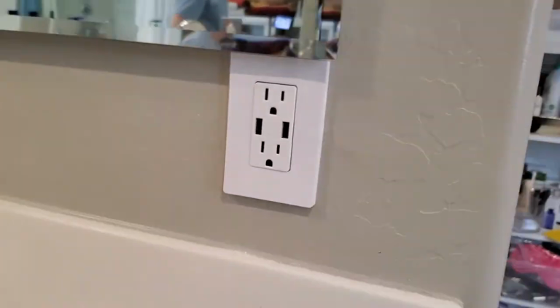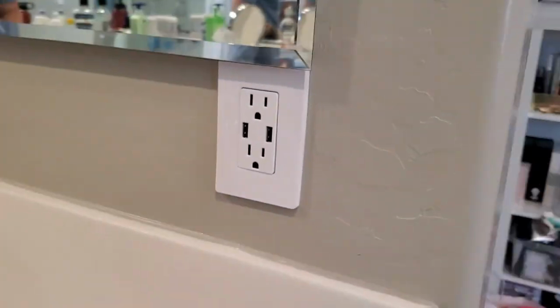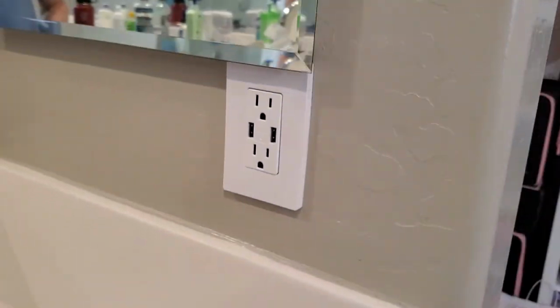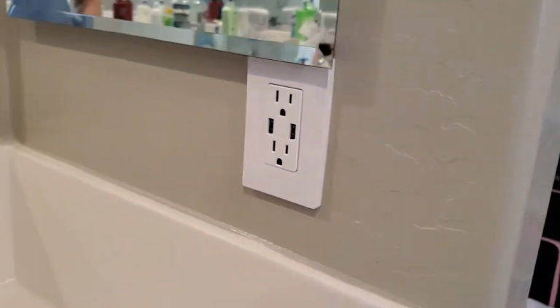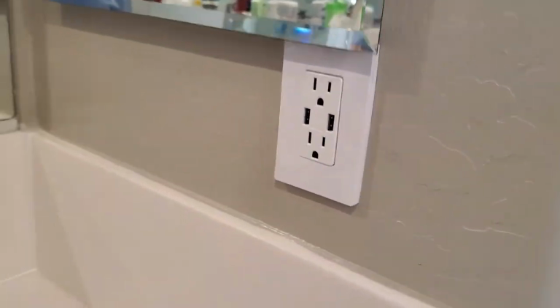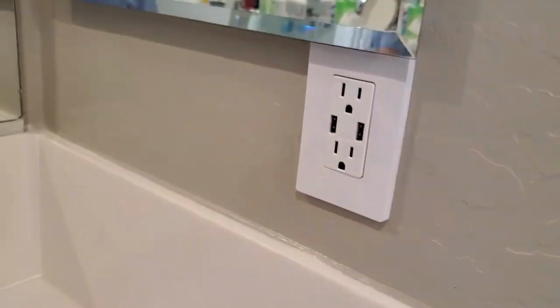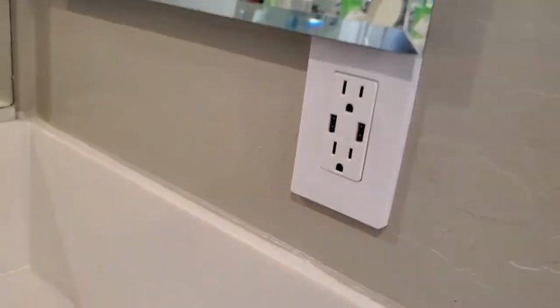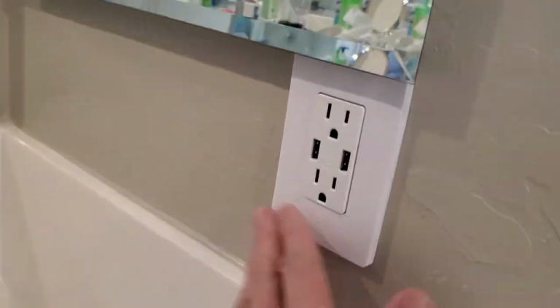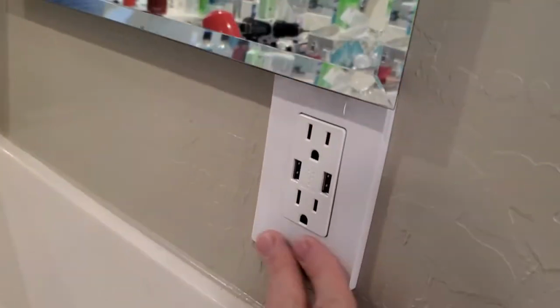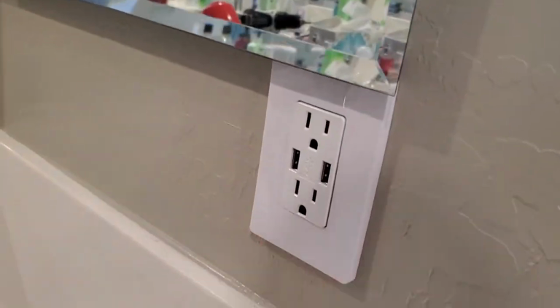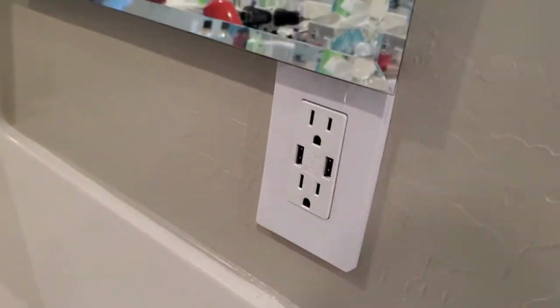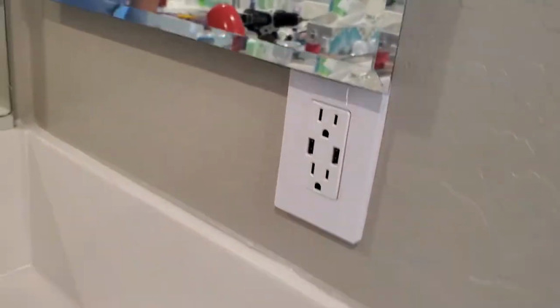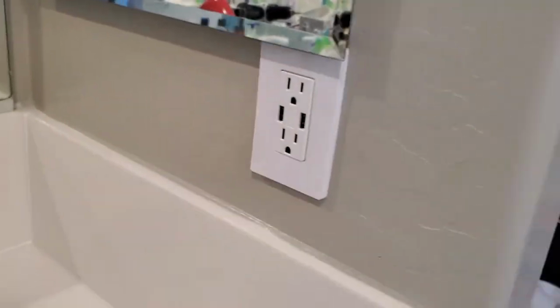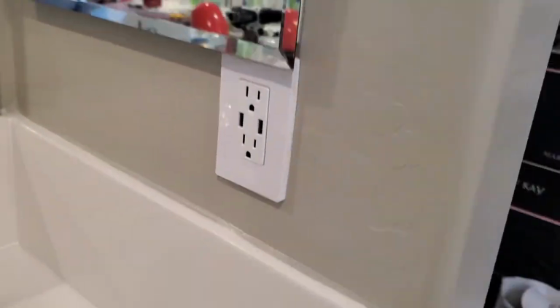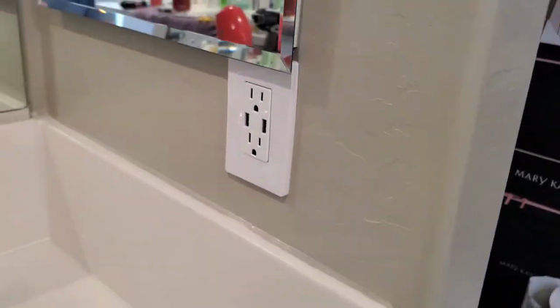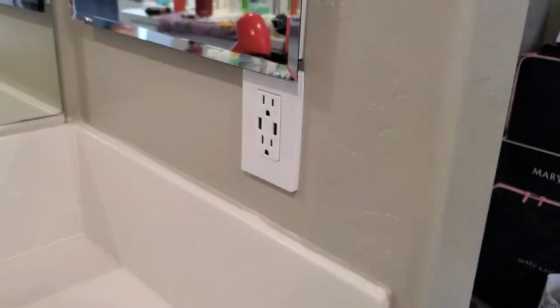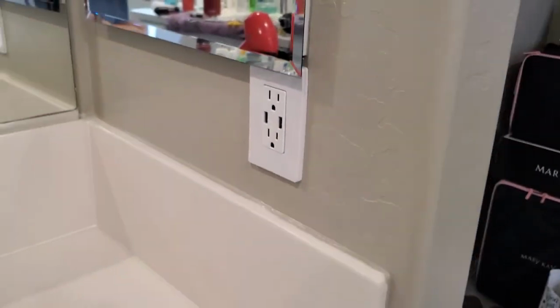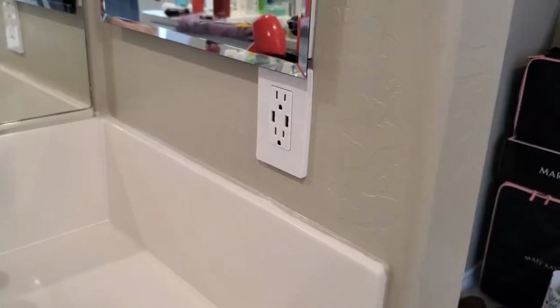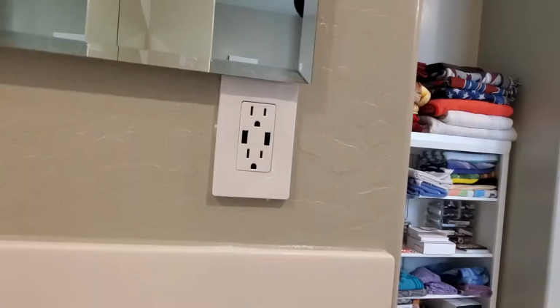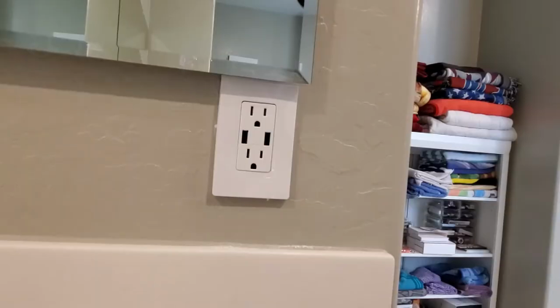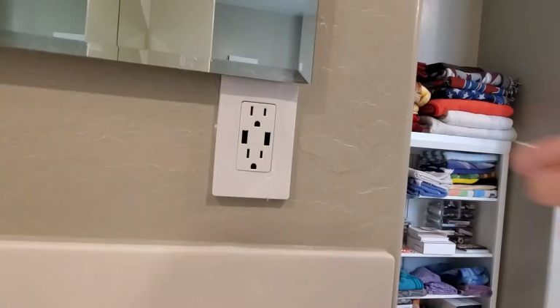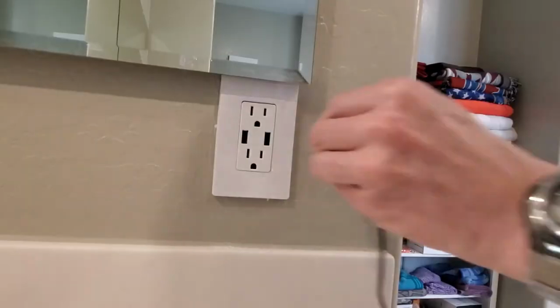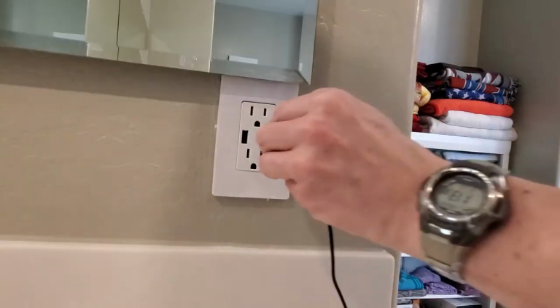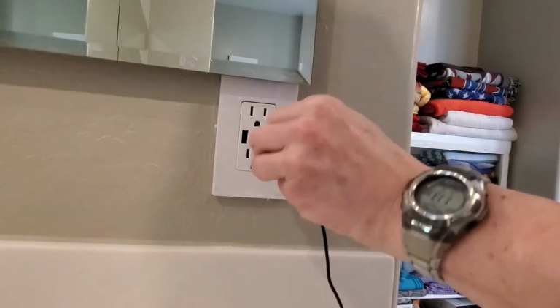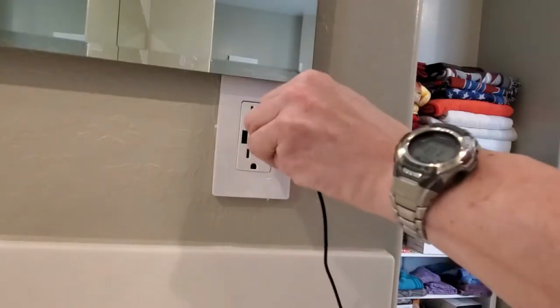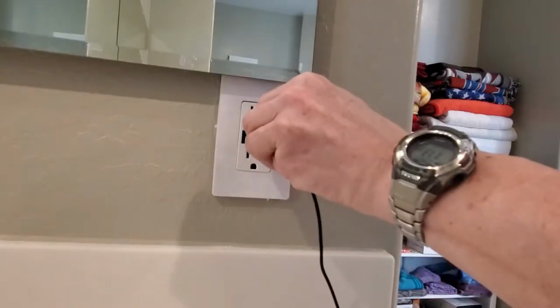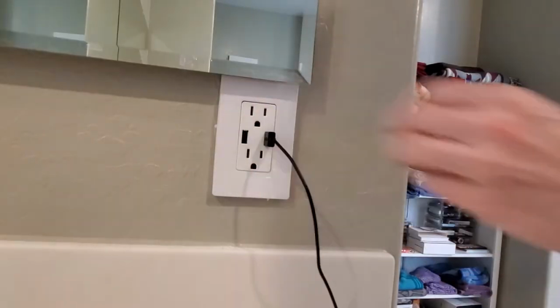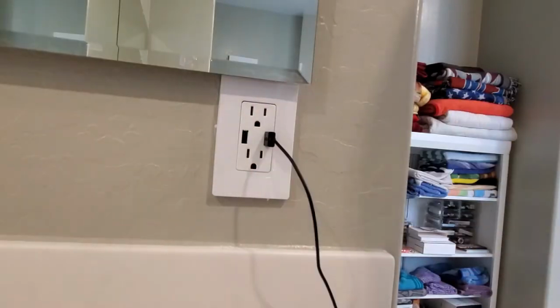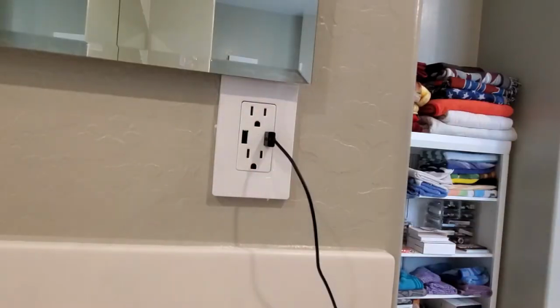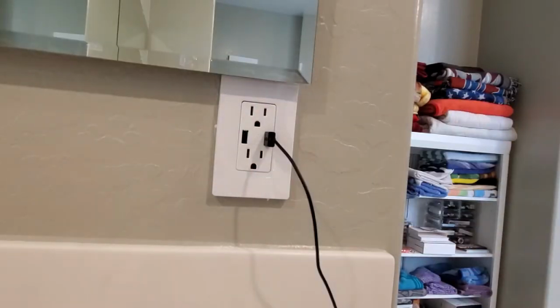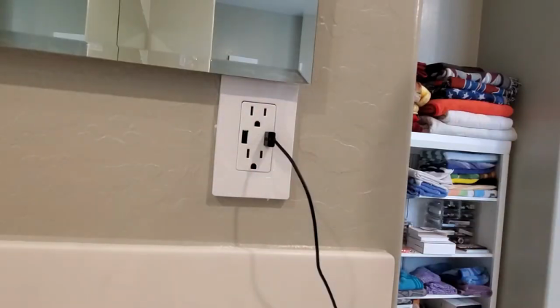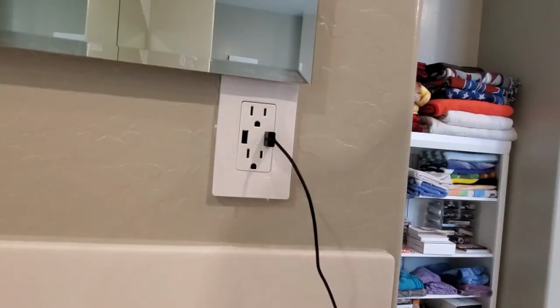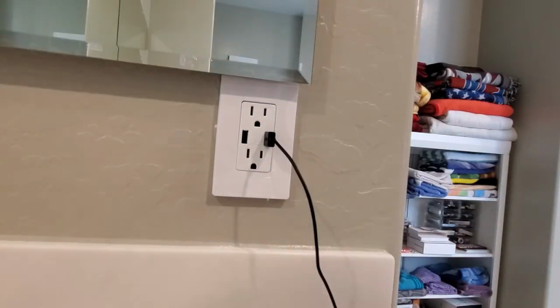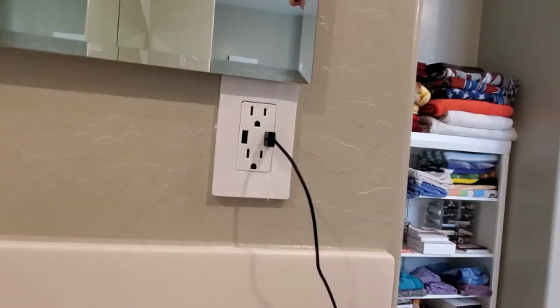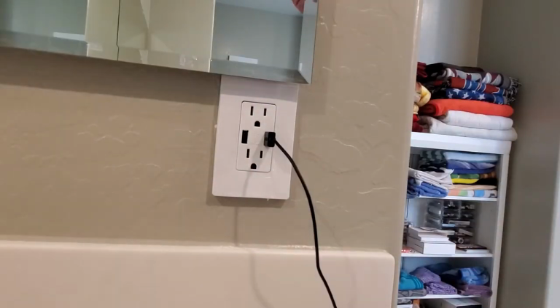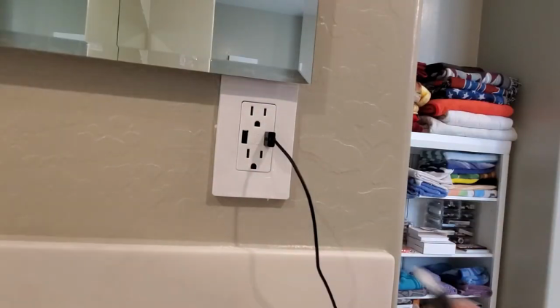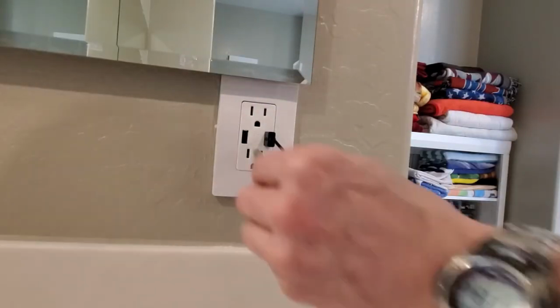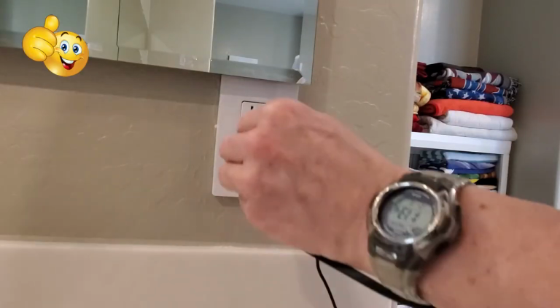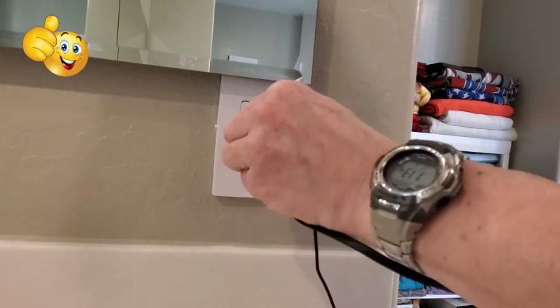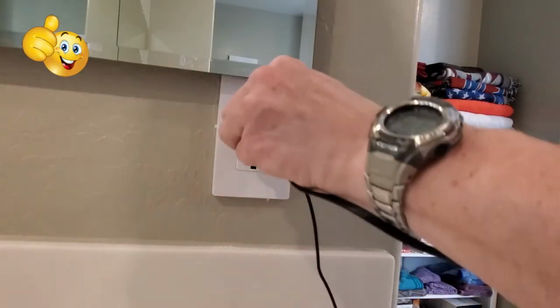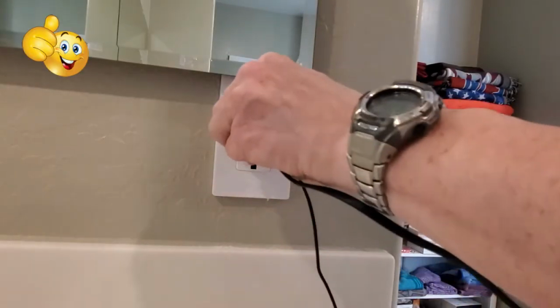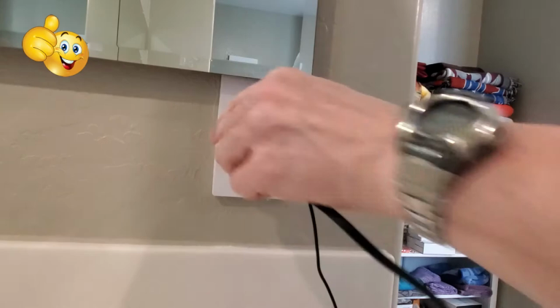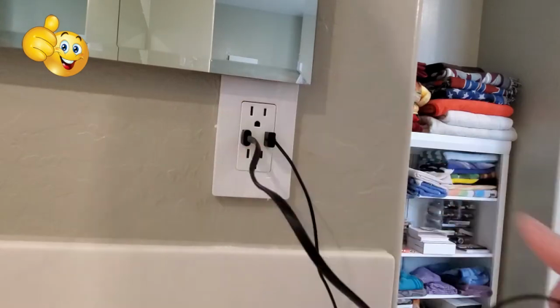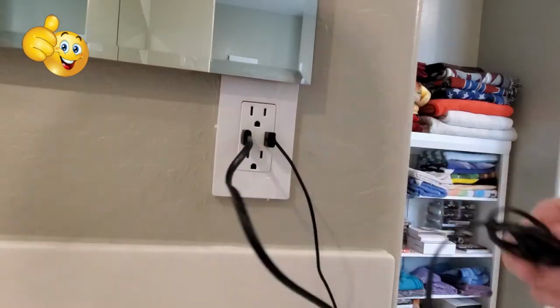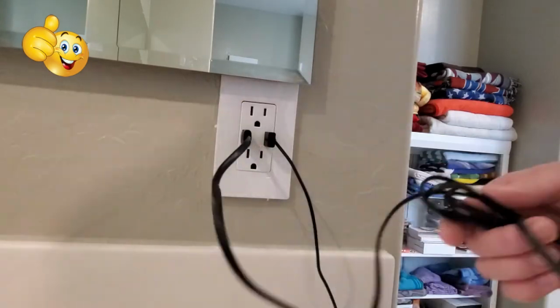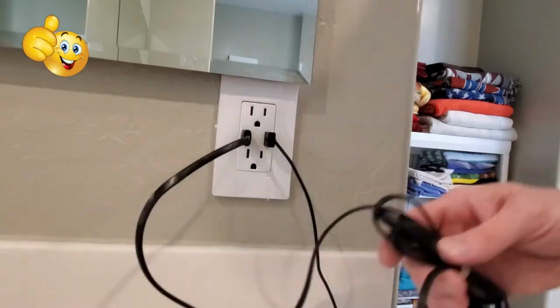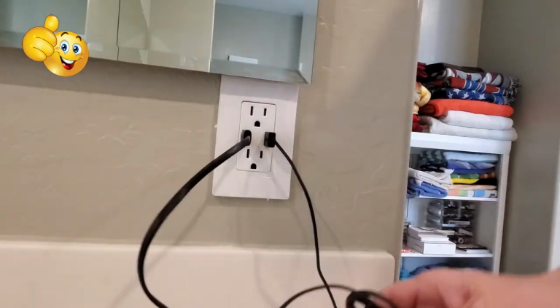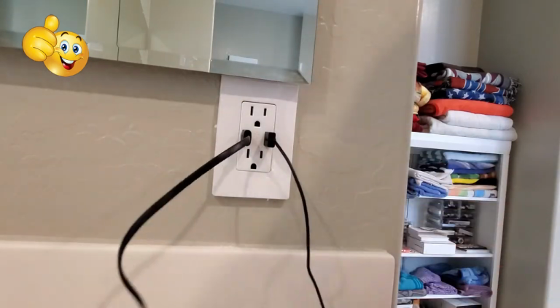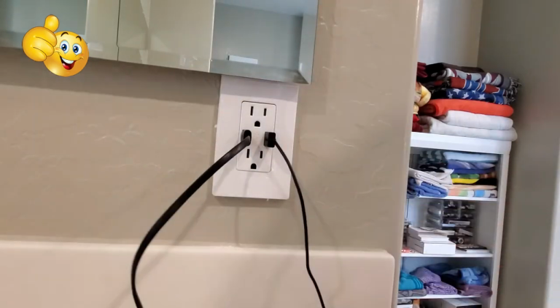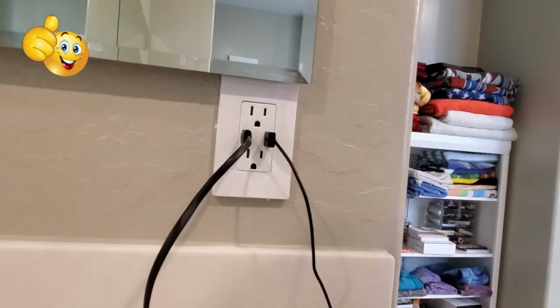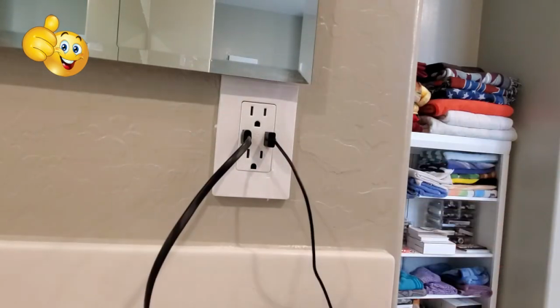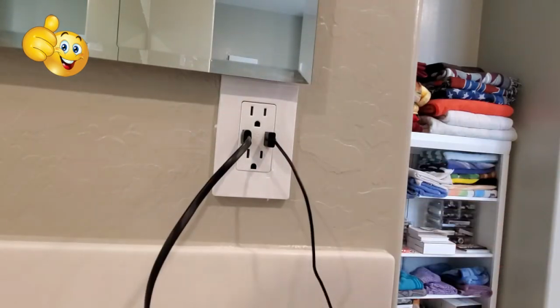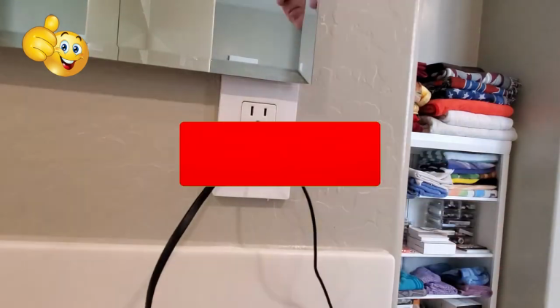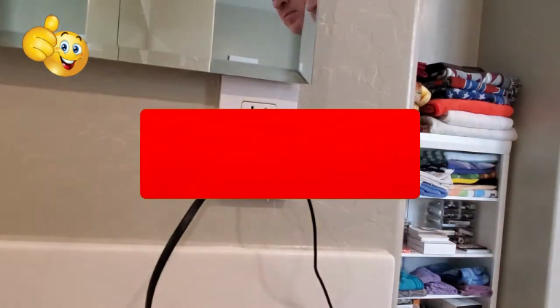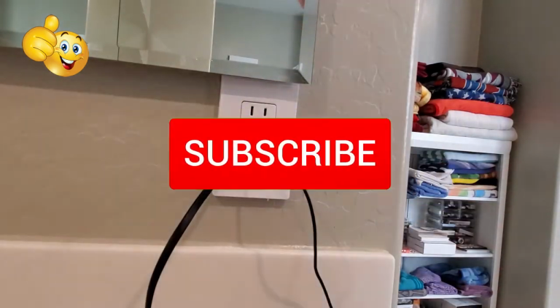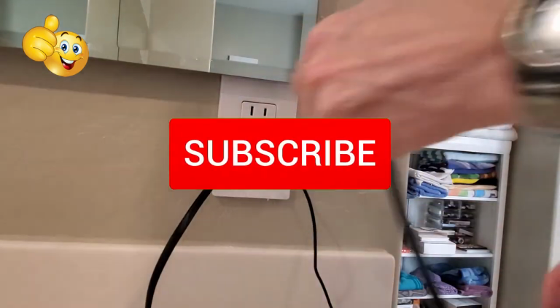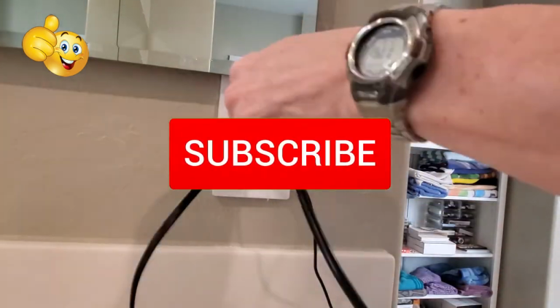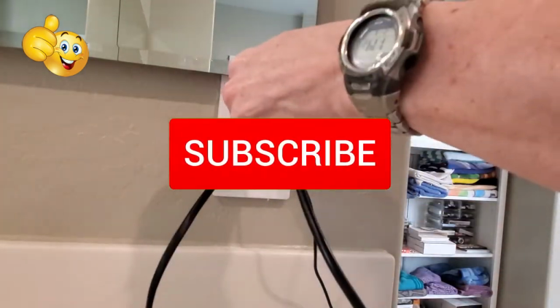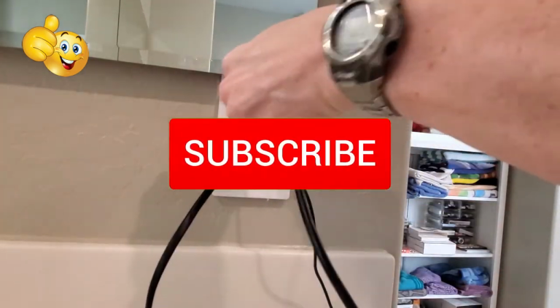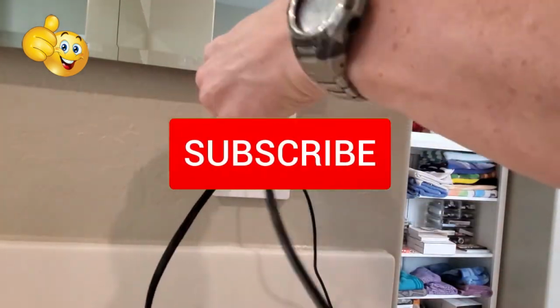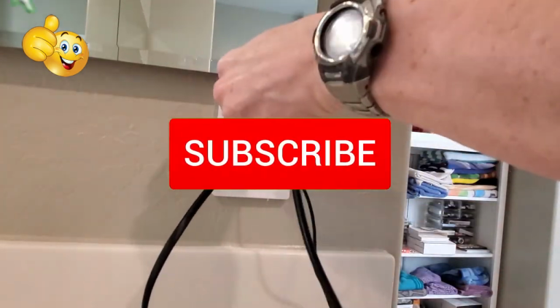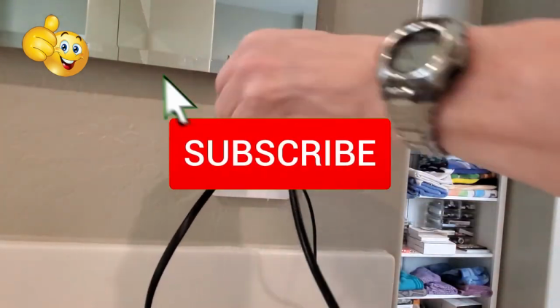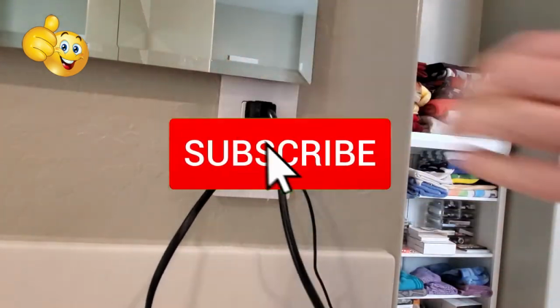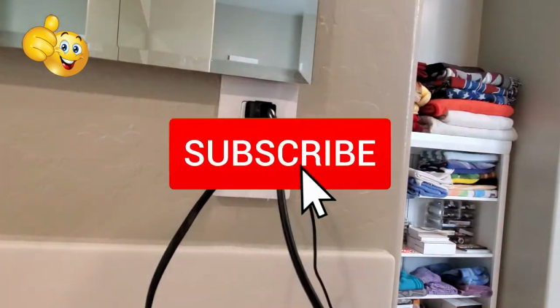I want to thank you guys for watching. If you like this video, give it a thumbs up and share it. If you love it, hit subscribe — it's free.